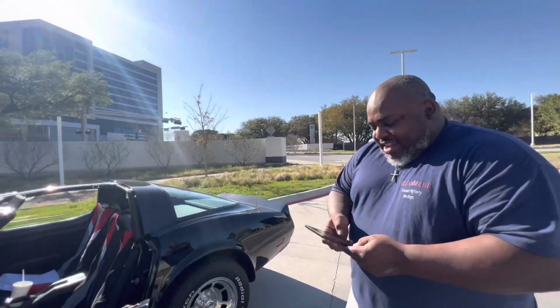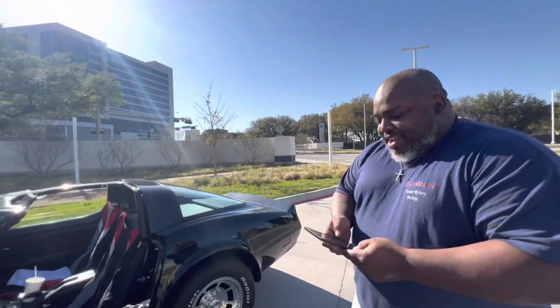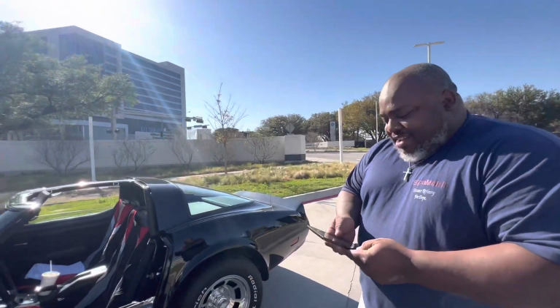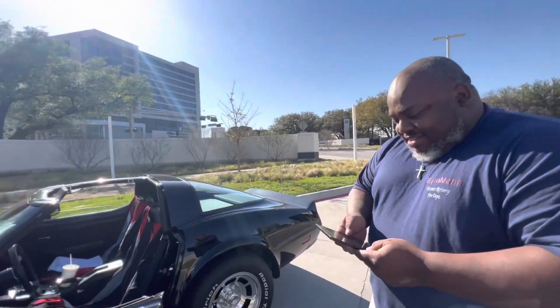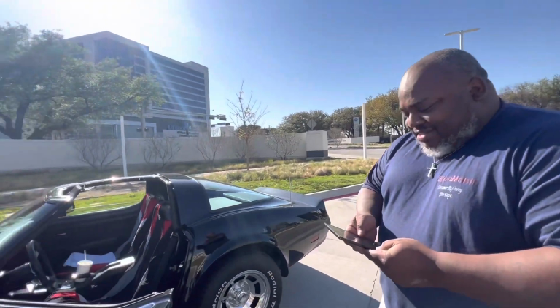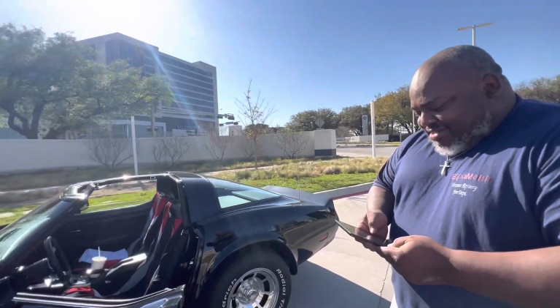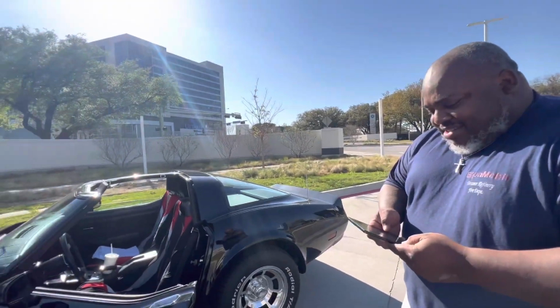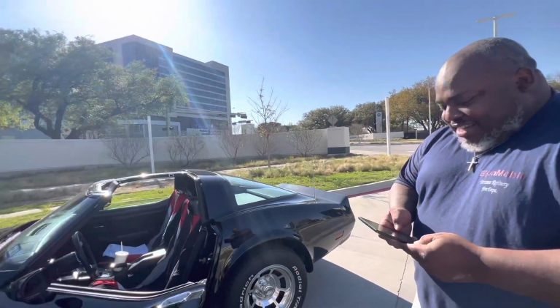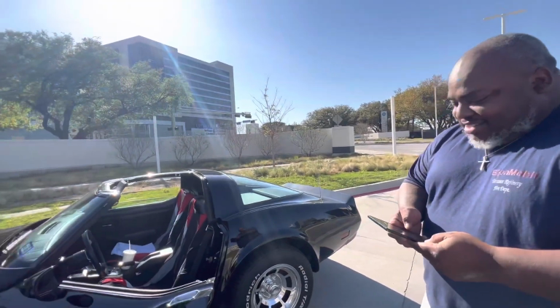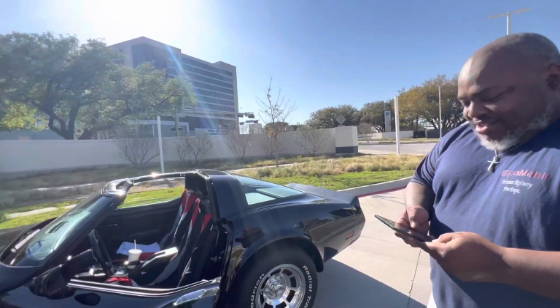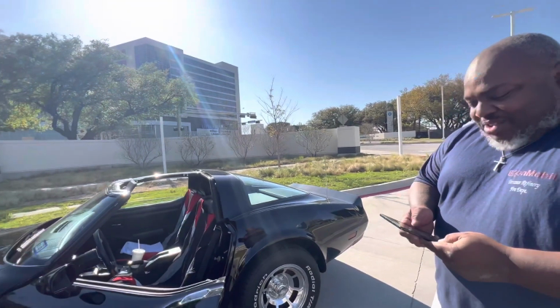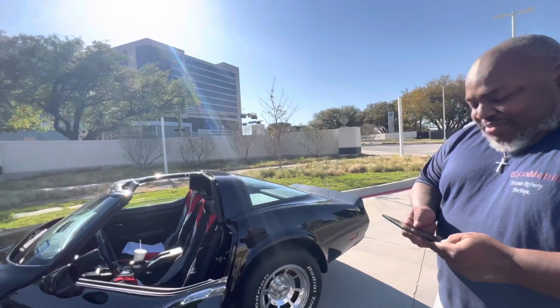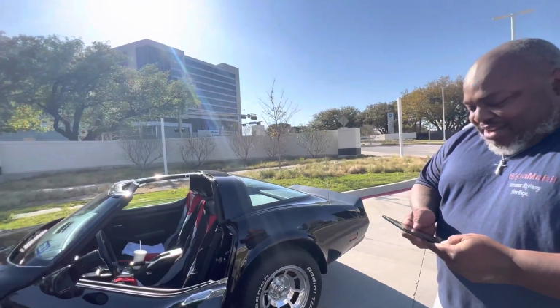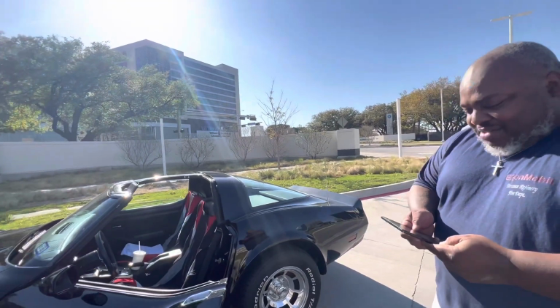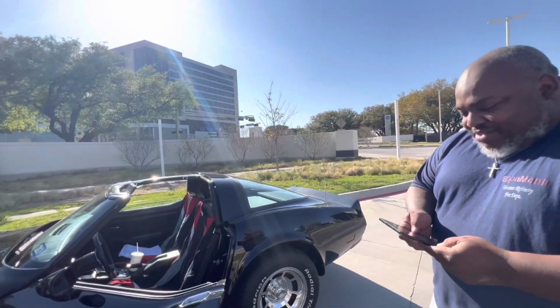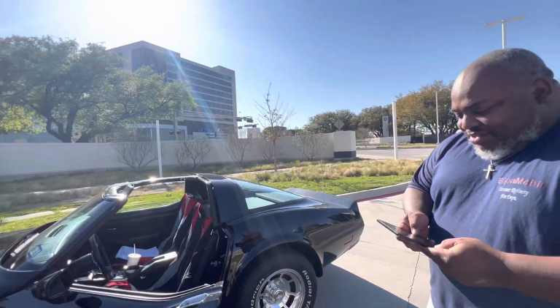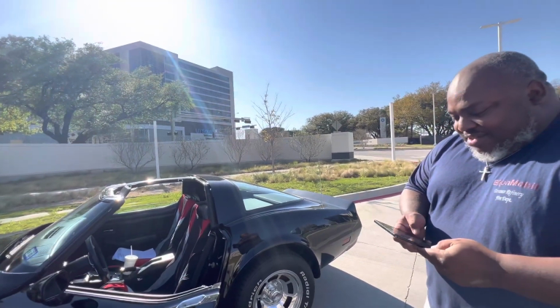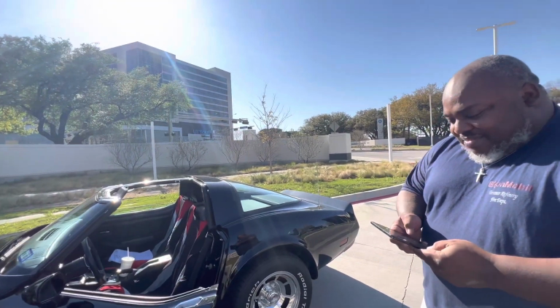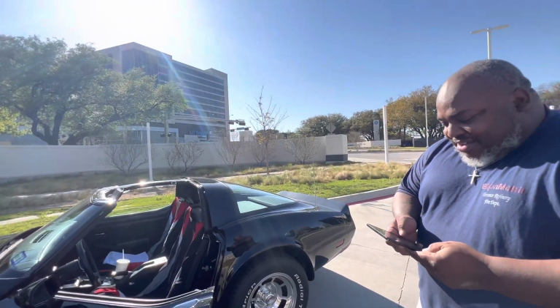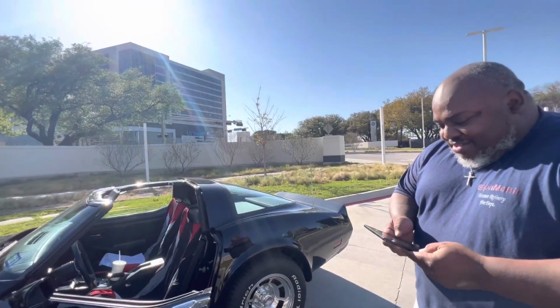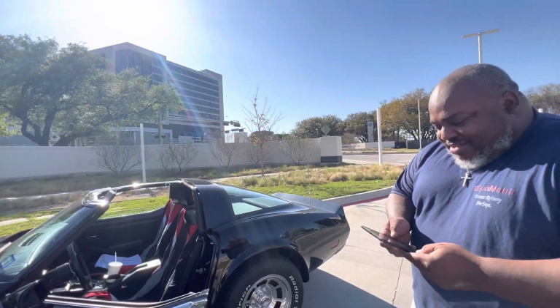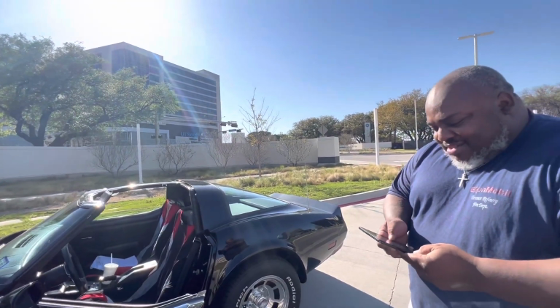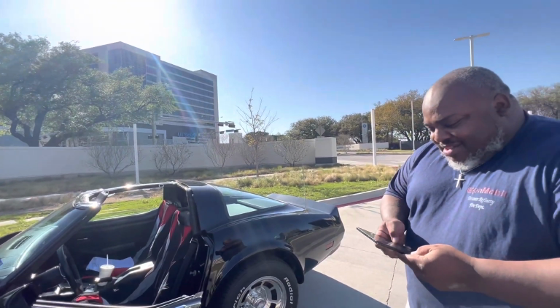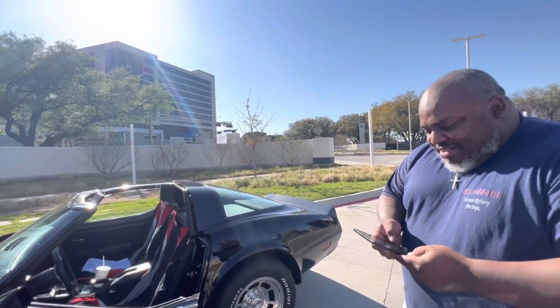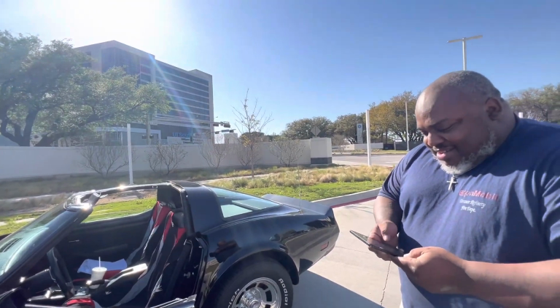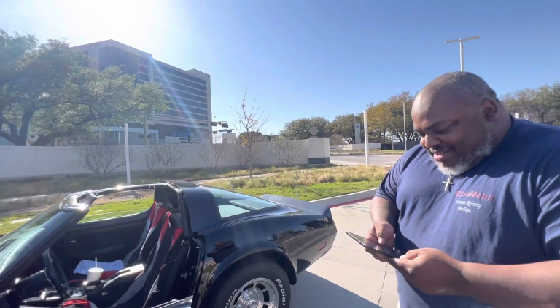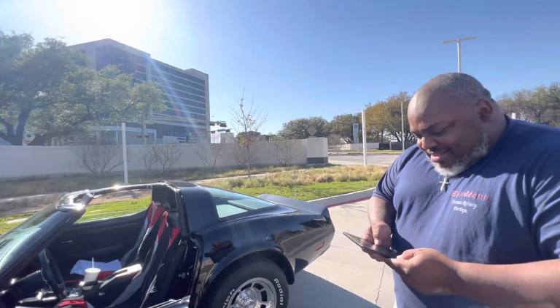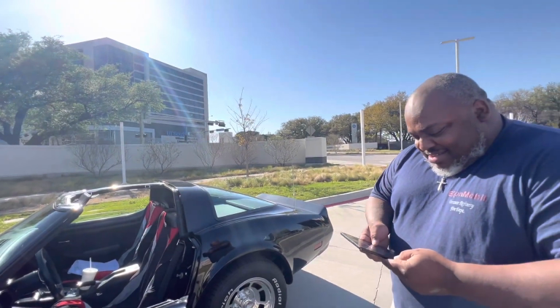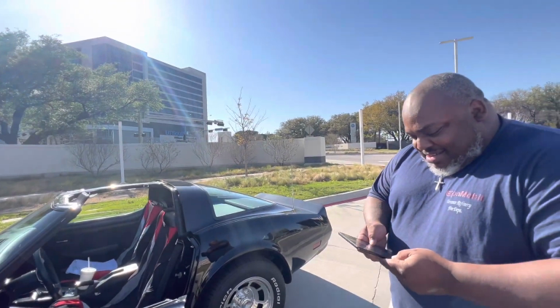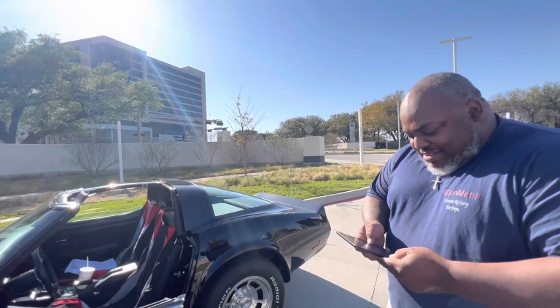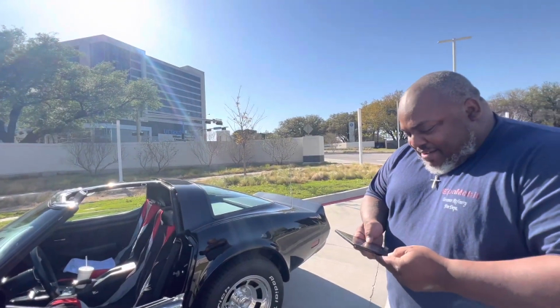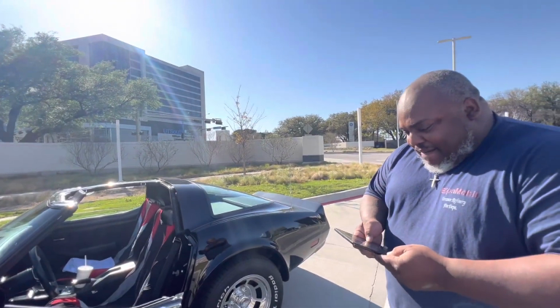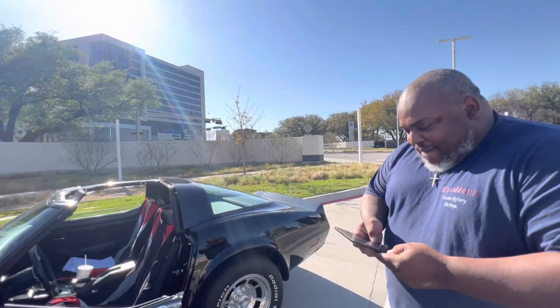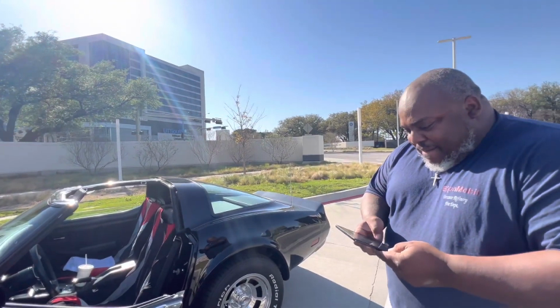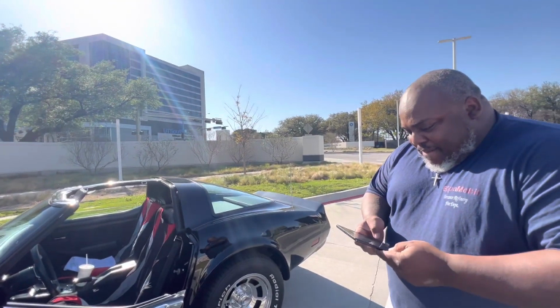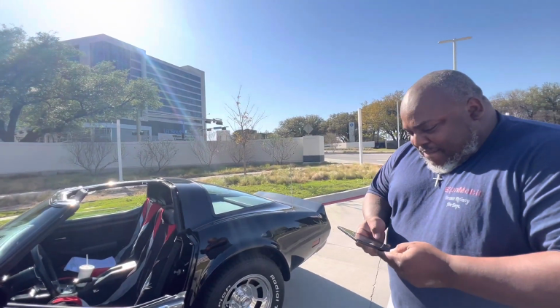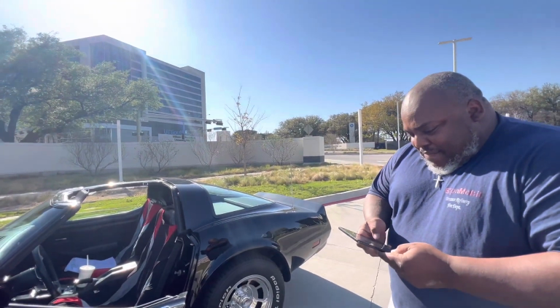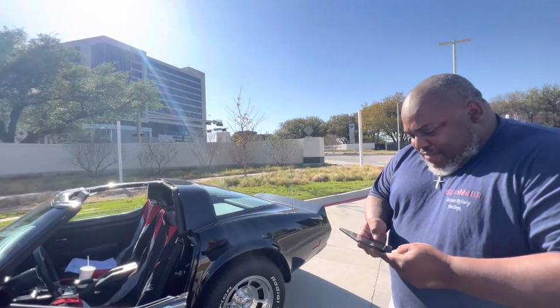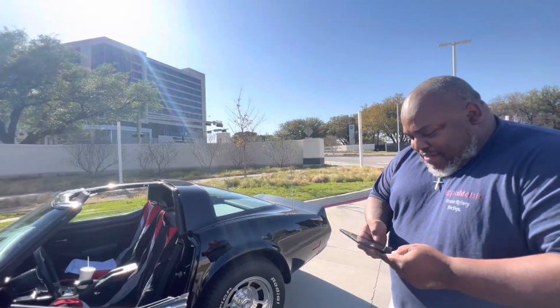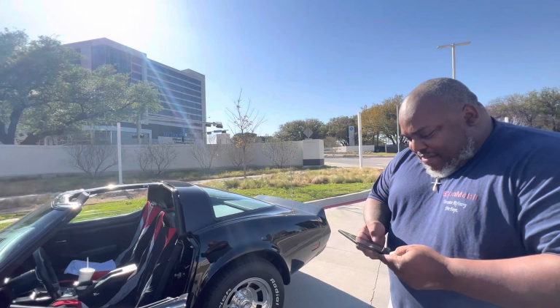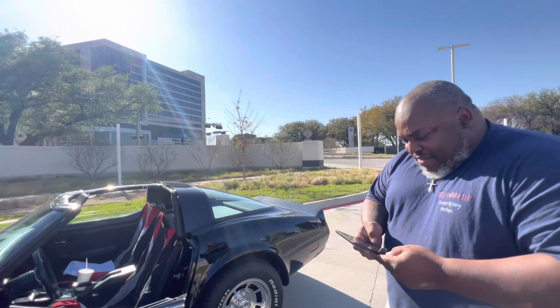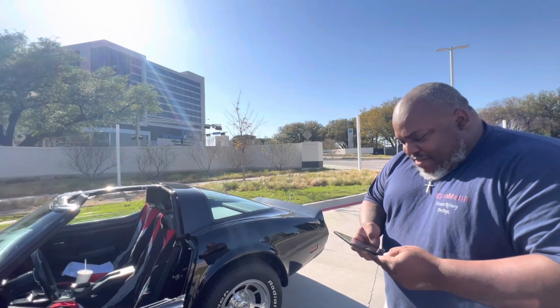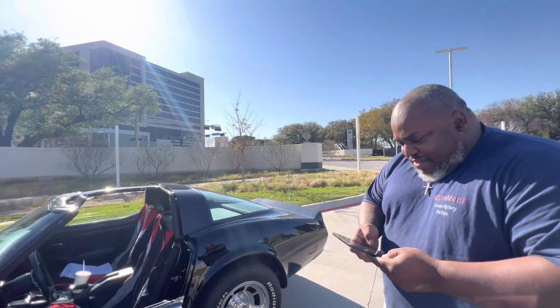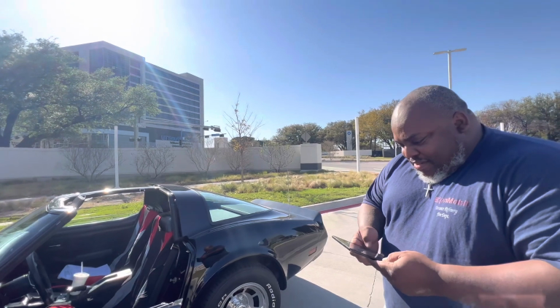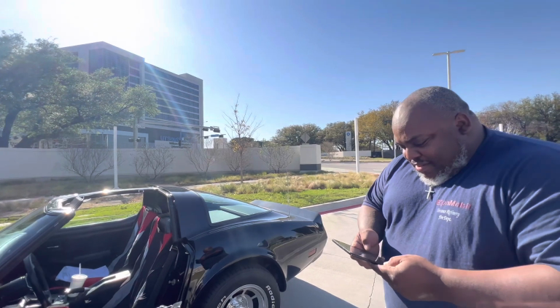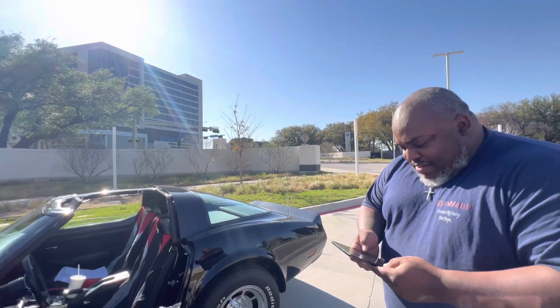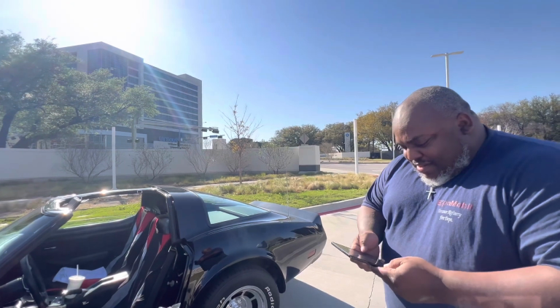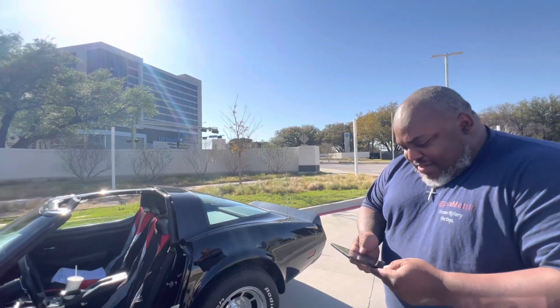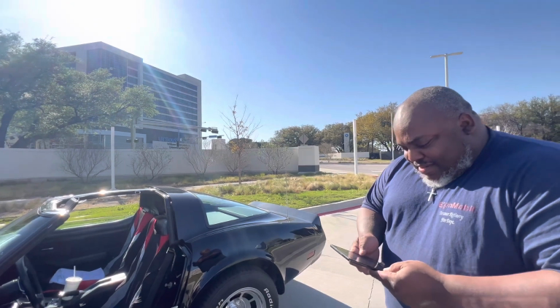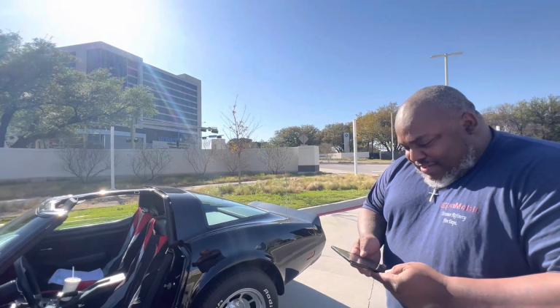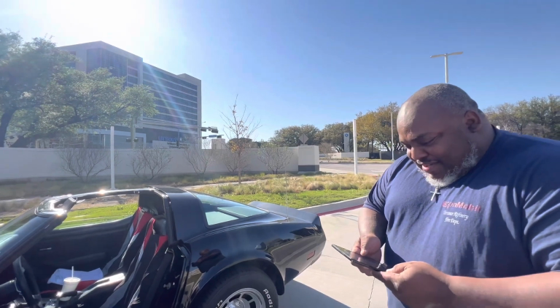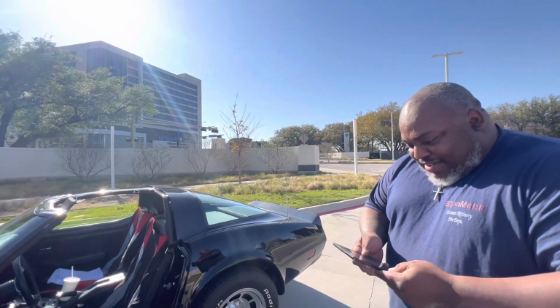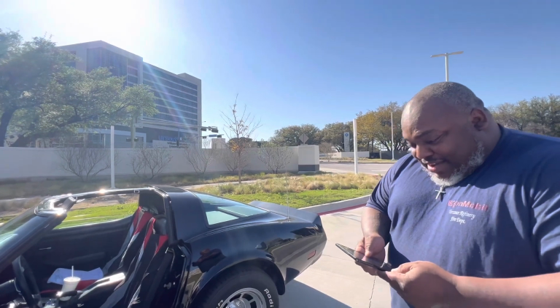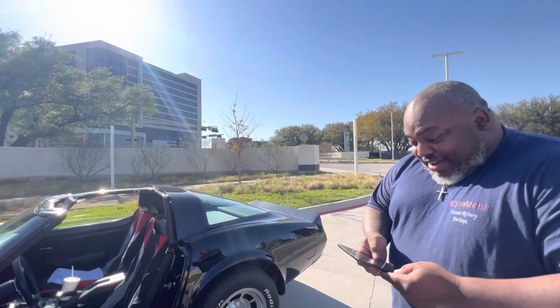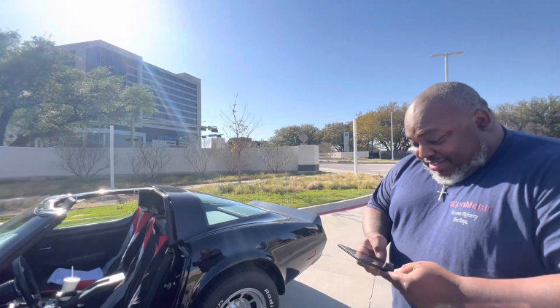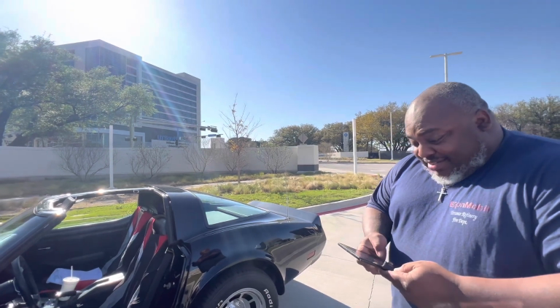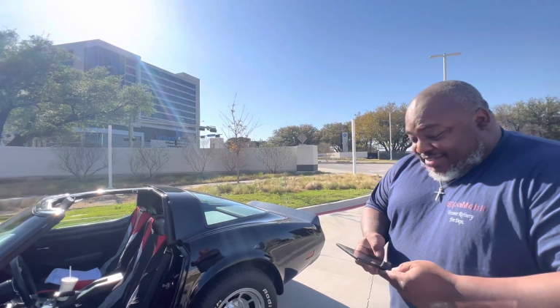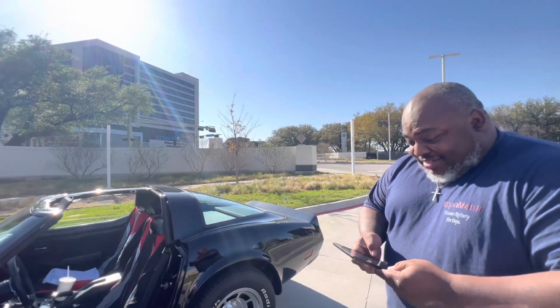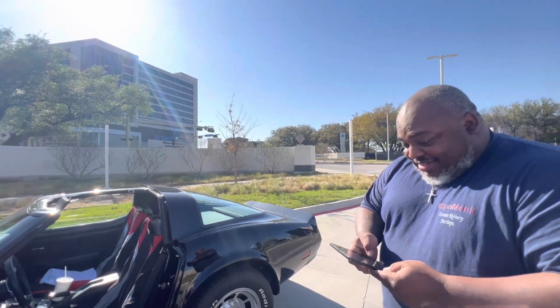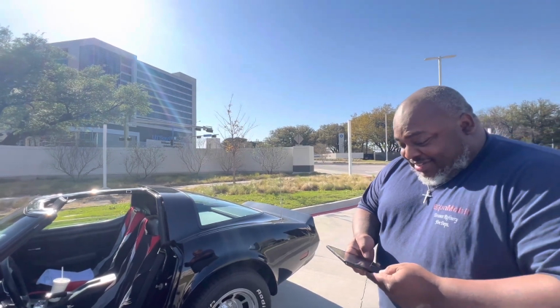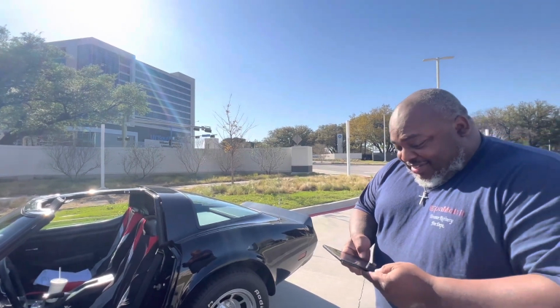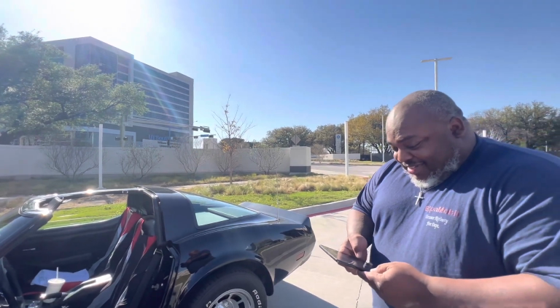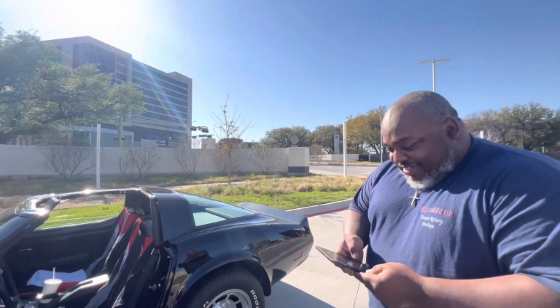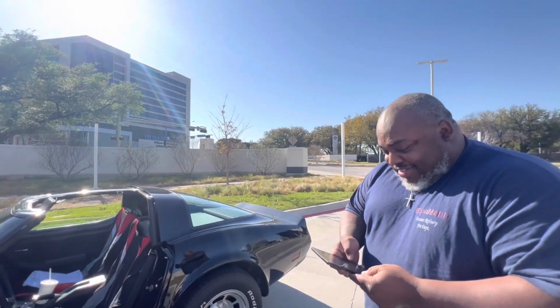Oh, so you like old schools? Yeah. Oh, that's the only way to do it, right? Yeah. I'm older than the car — I'm born in 80, it's an 82.